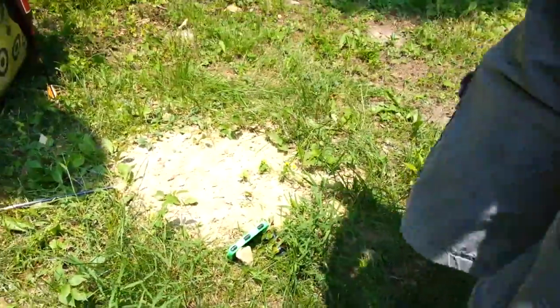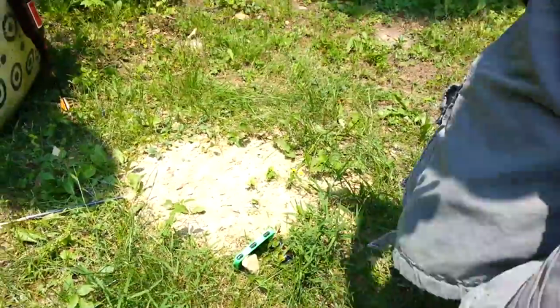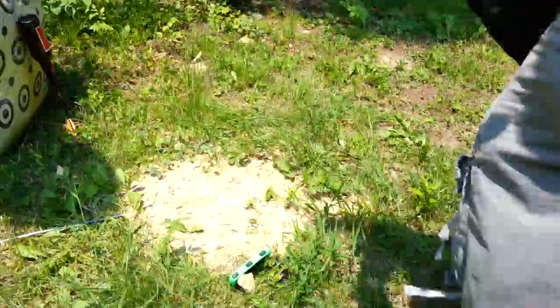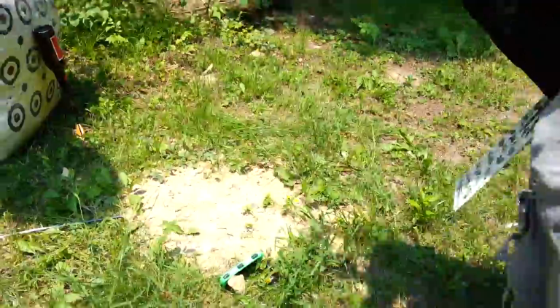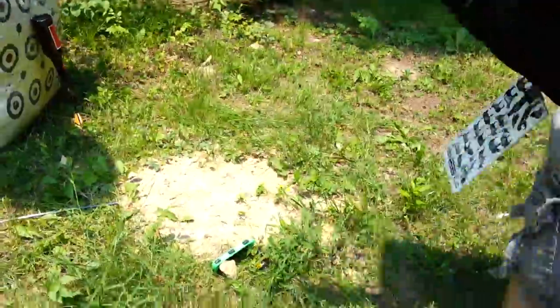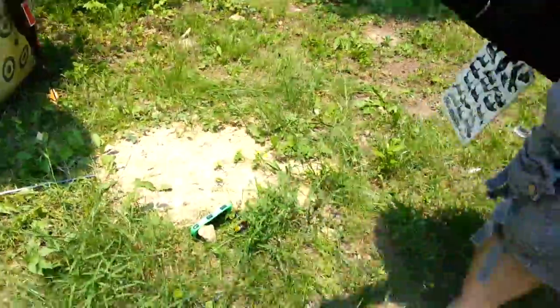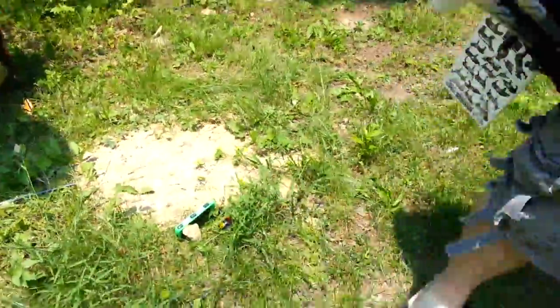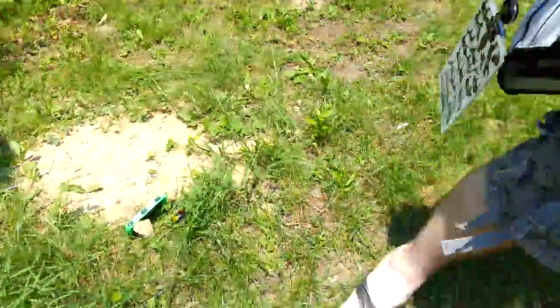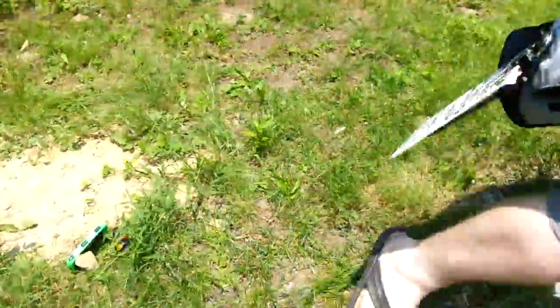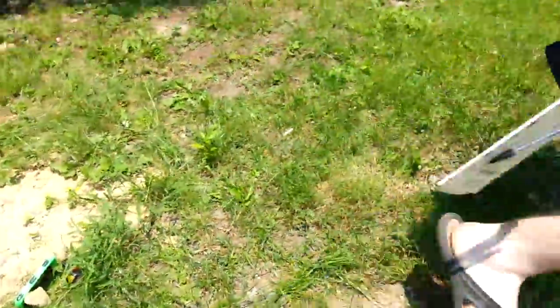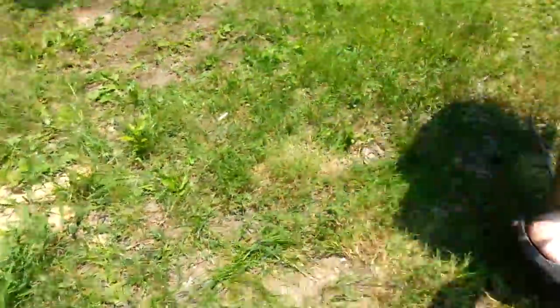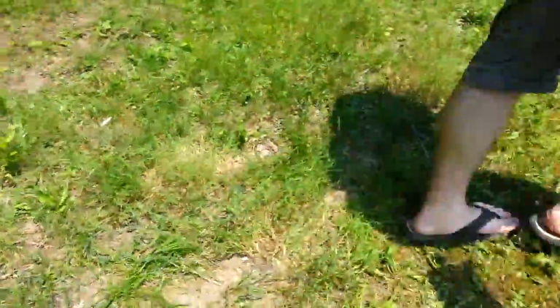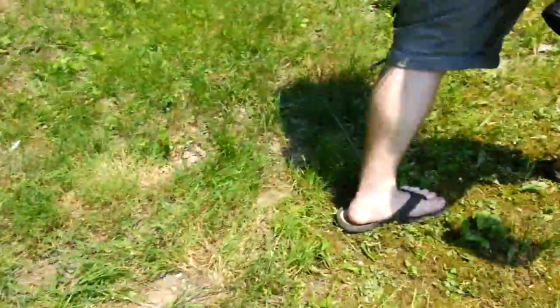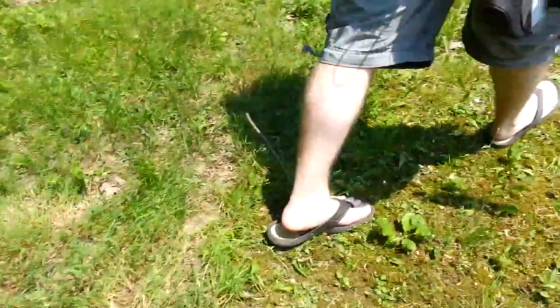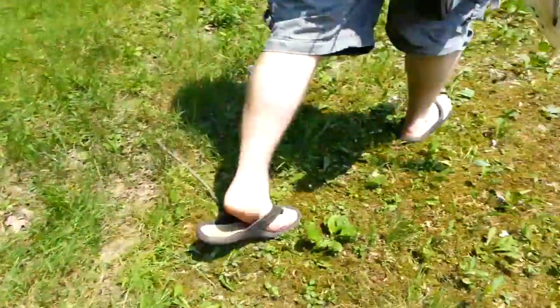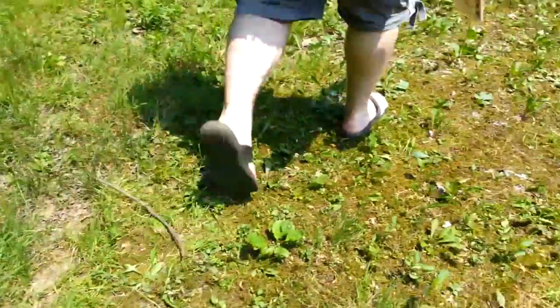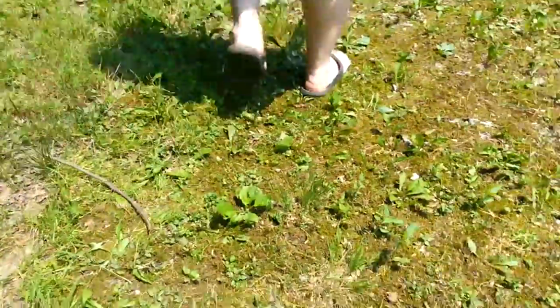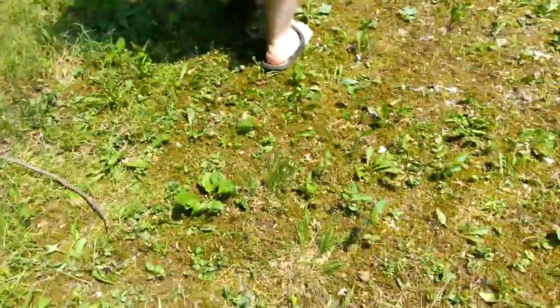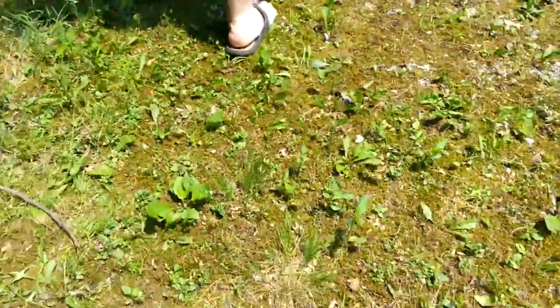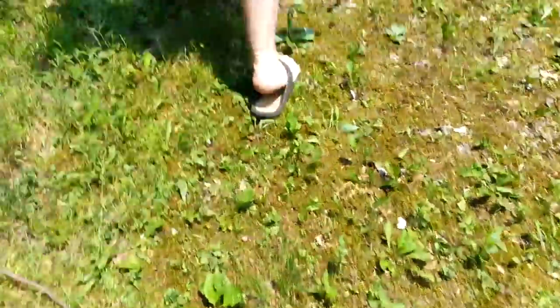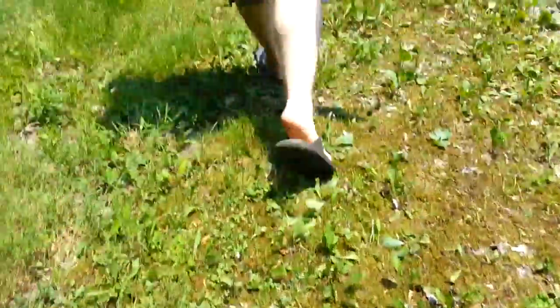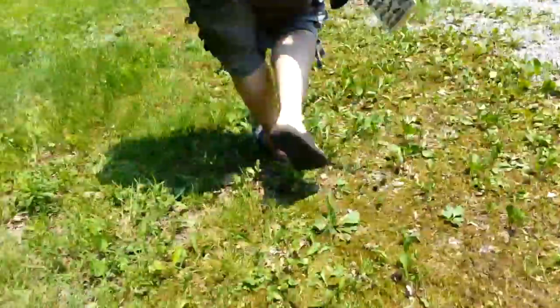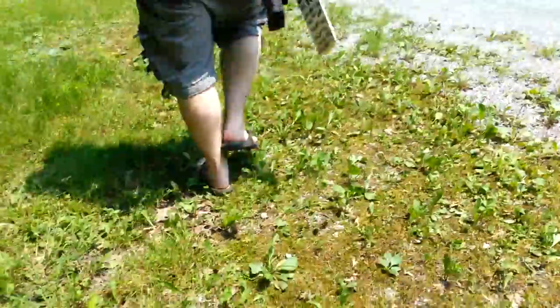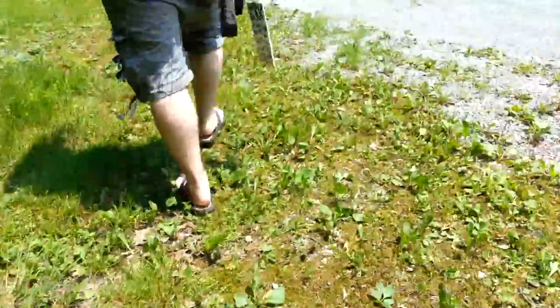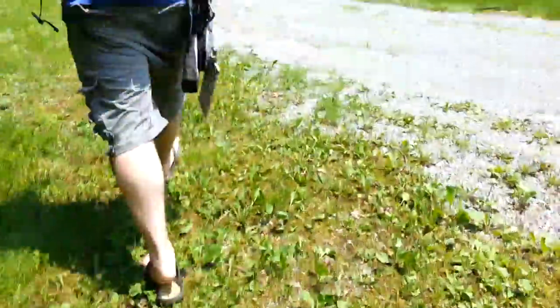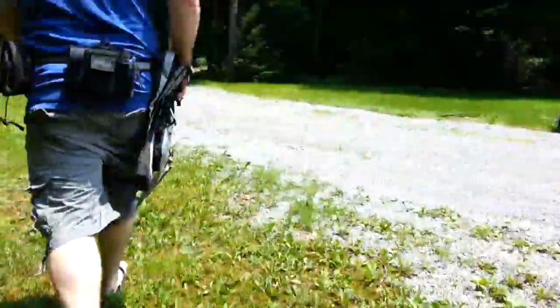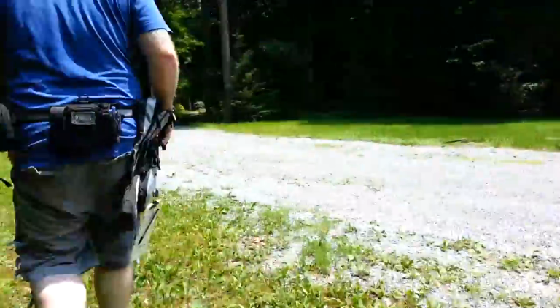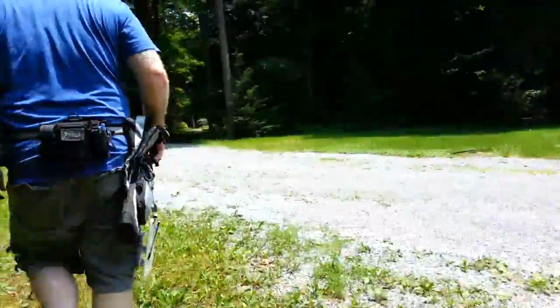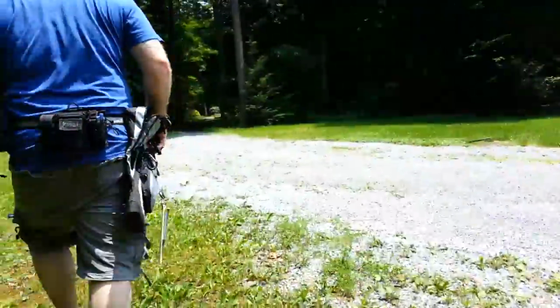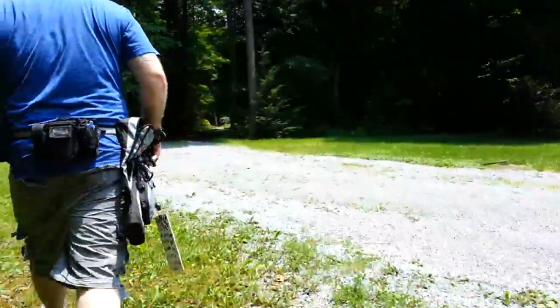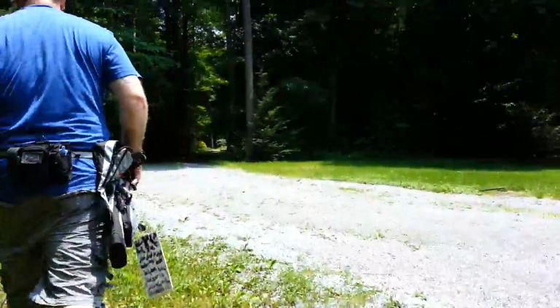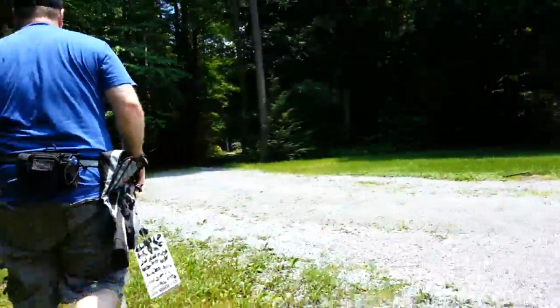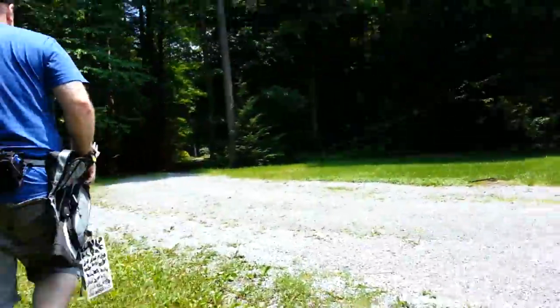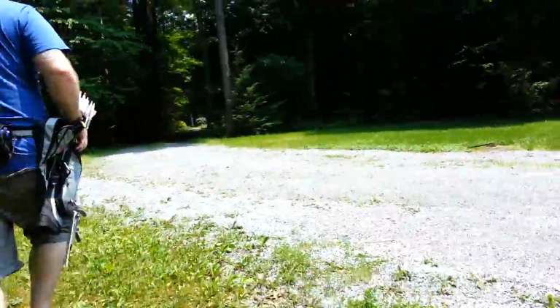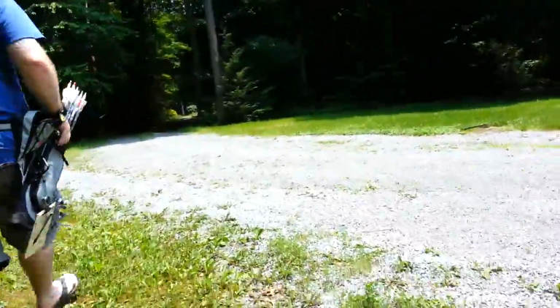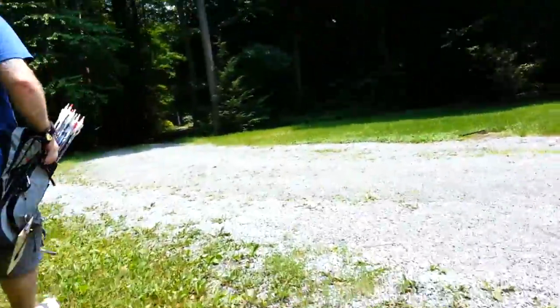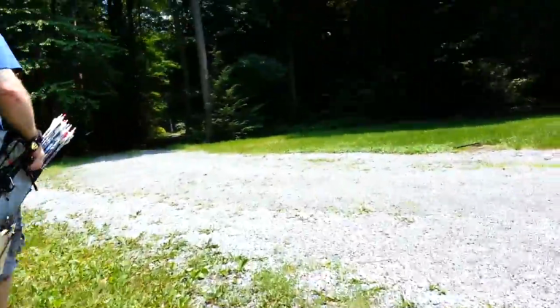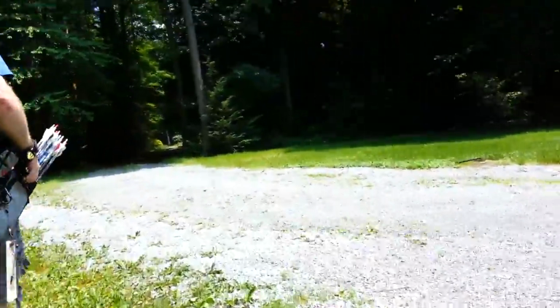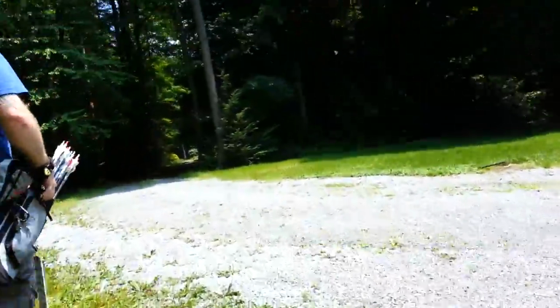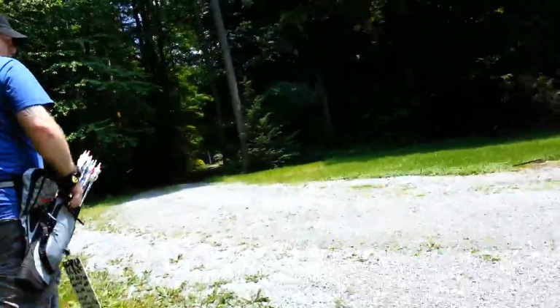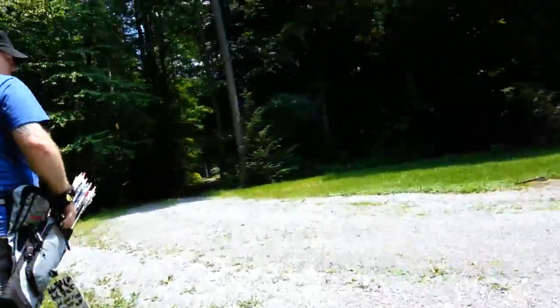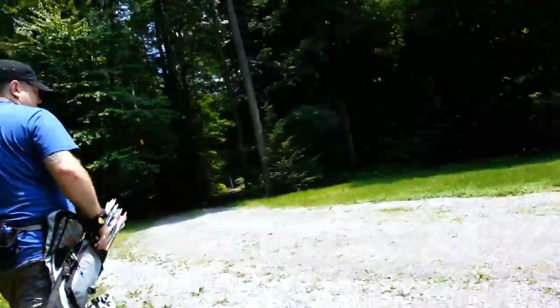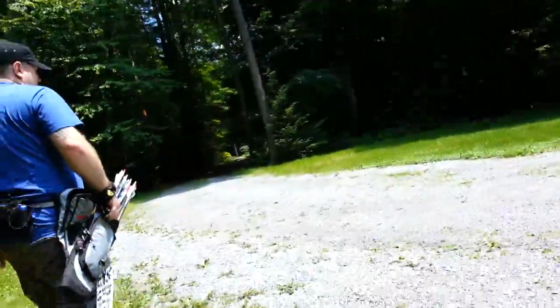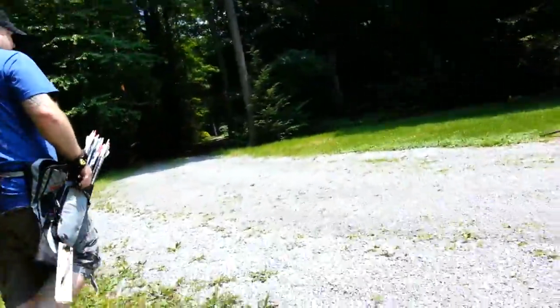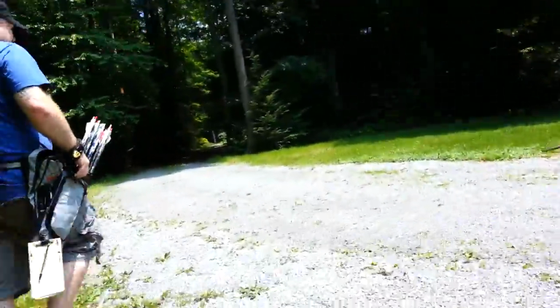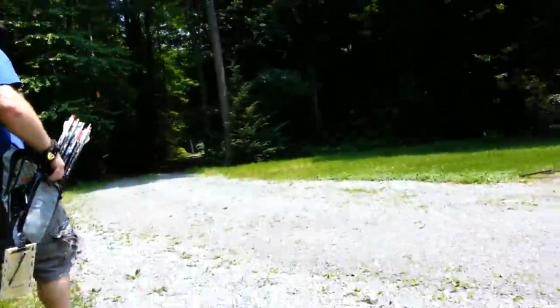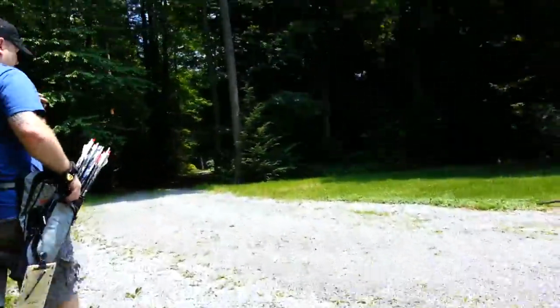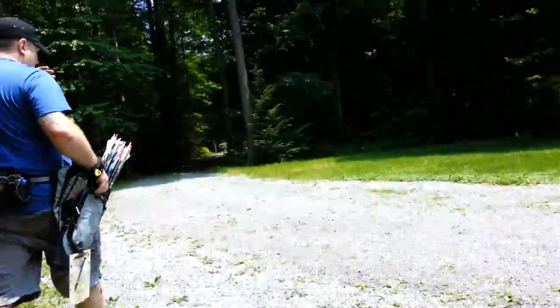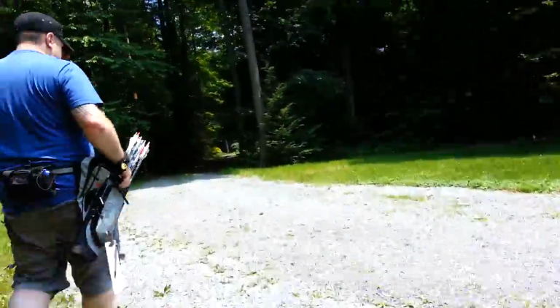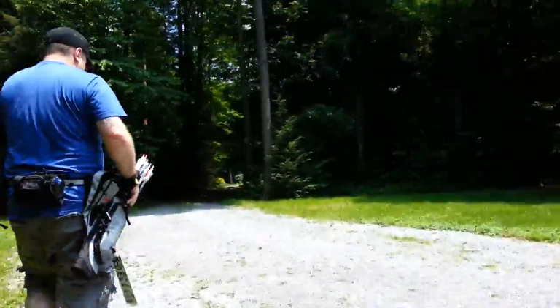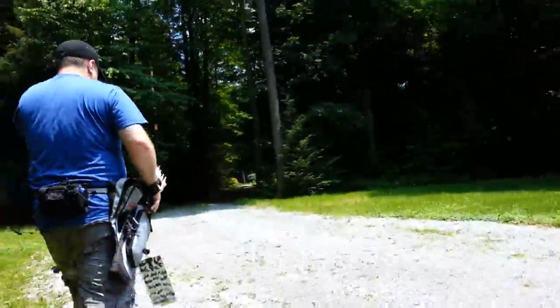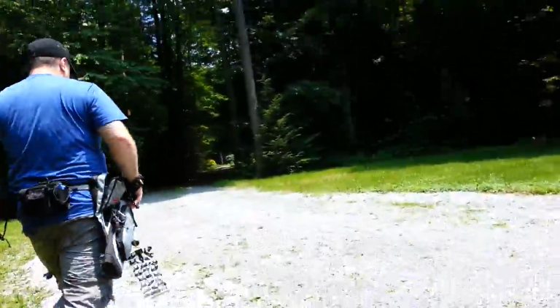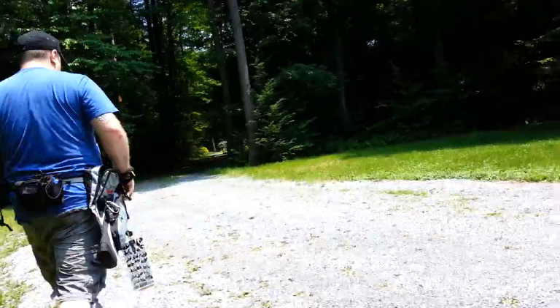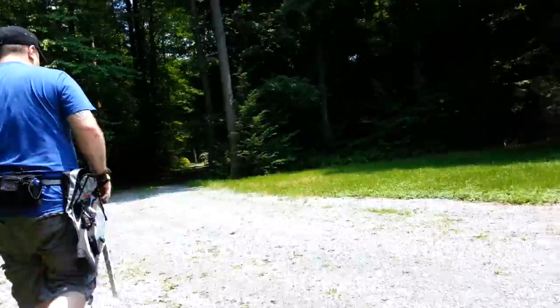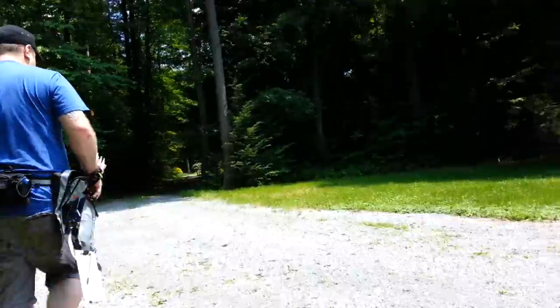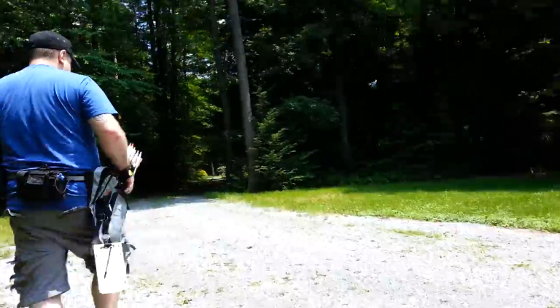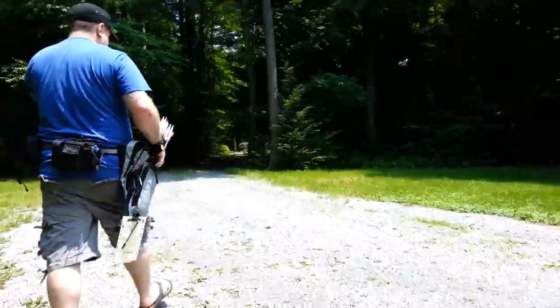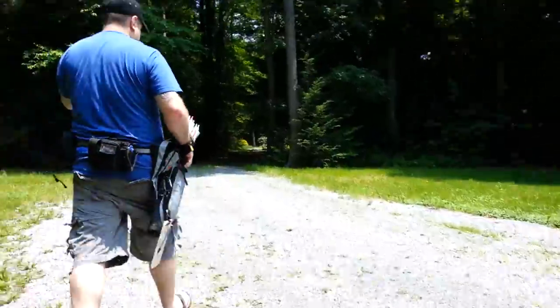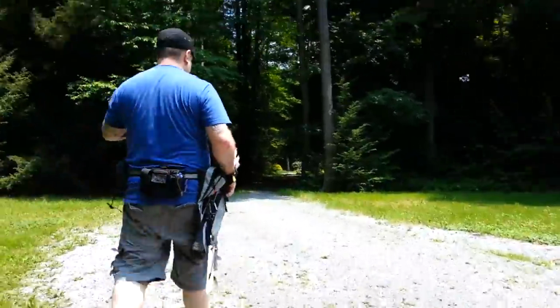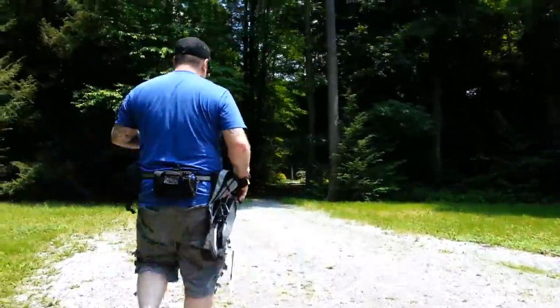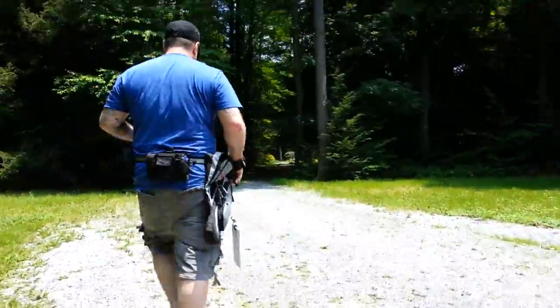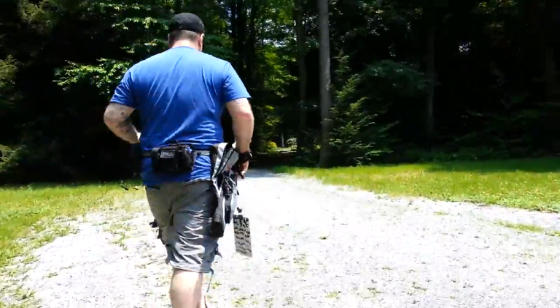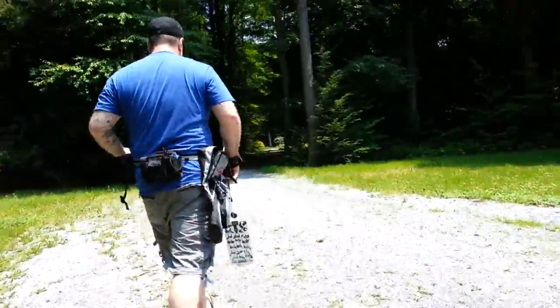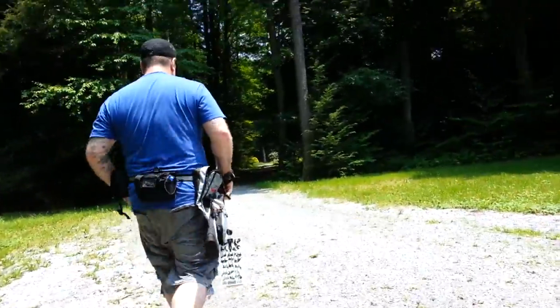Alright, we're going to walk back to 90 yards.